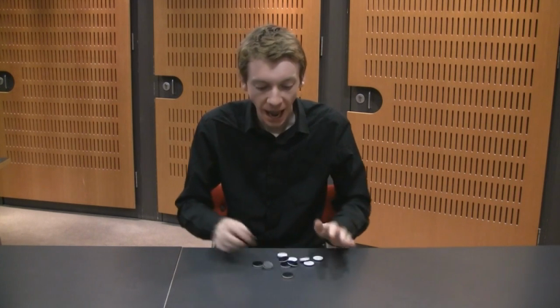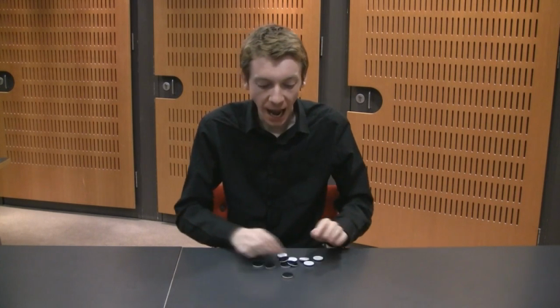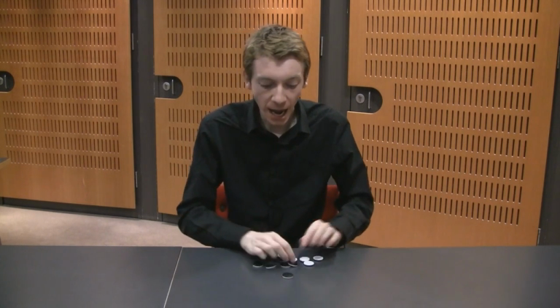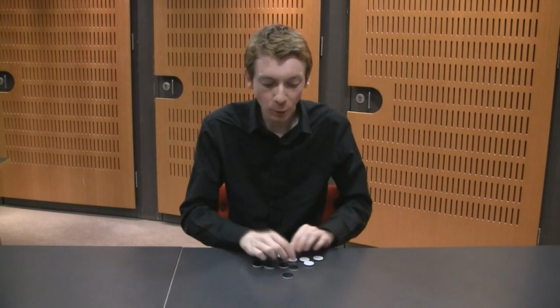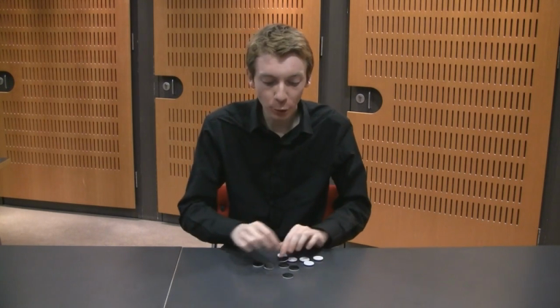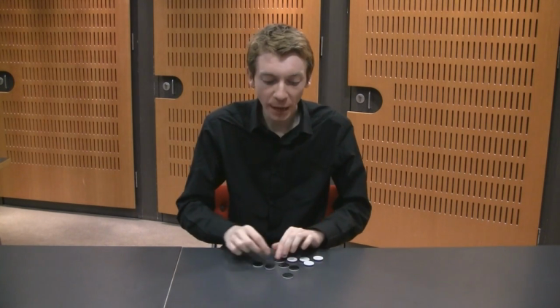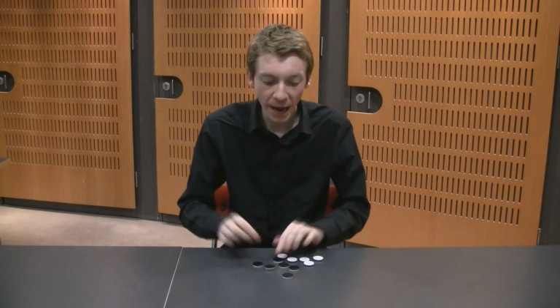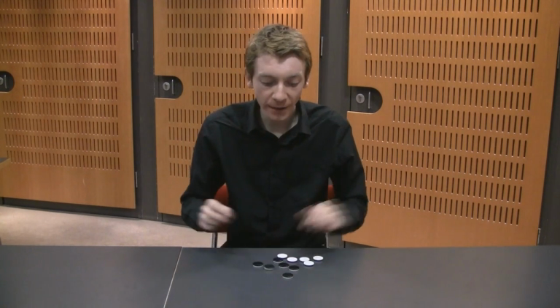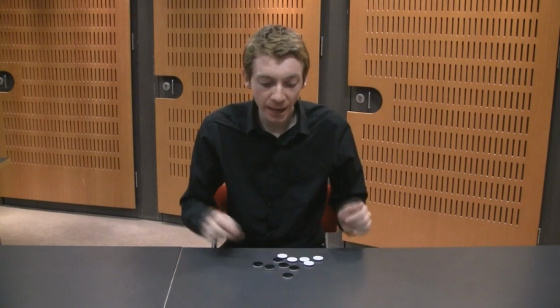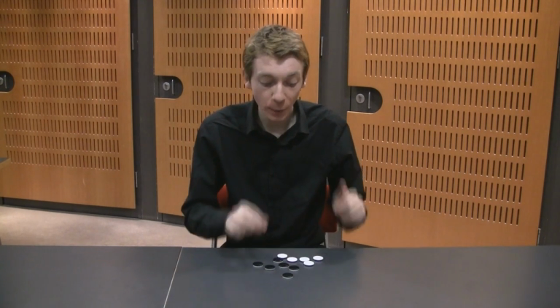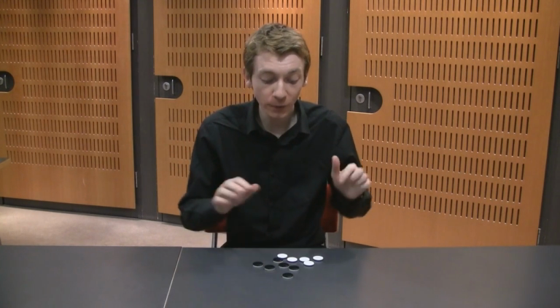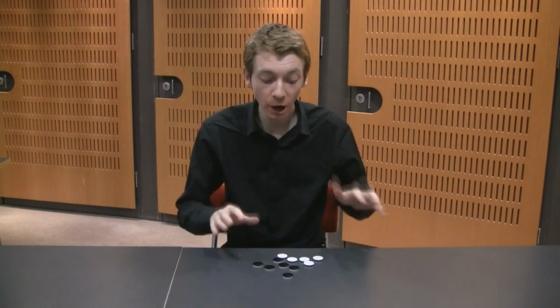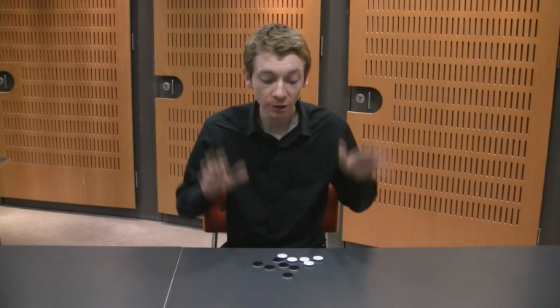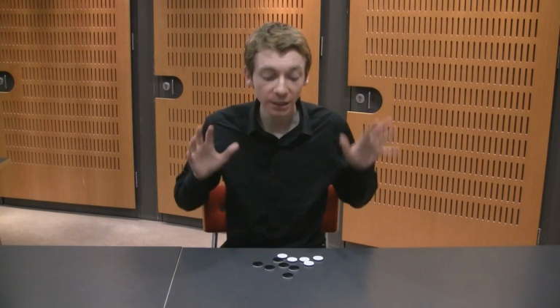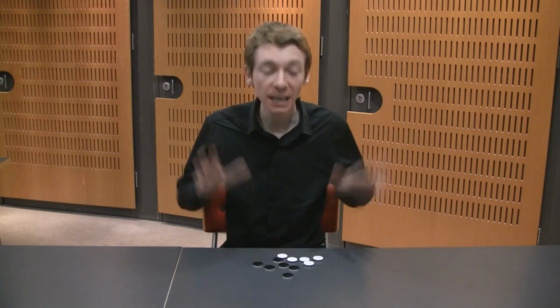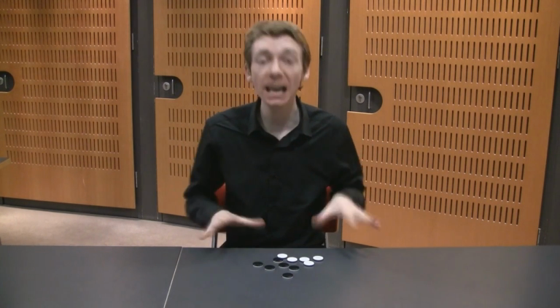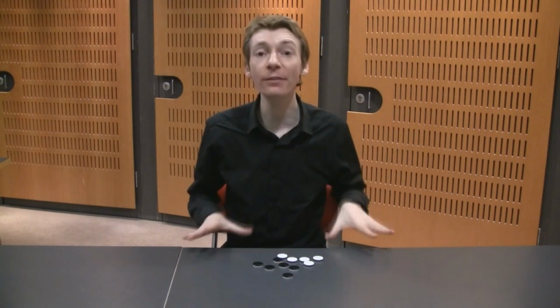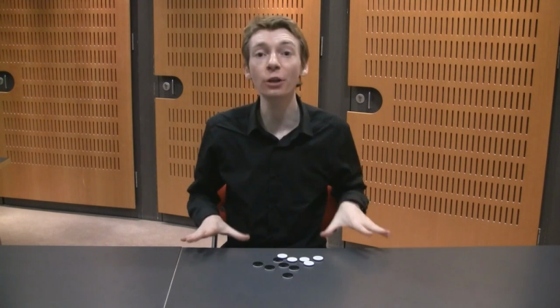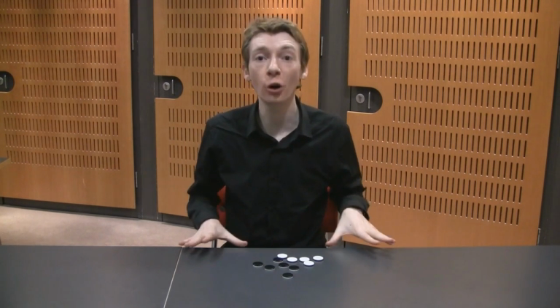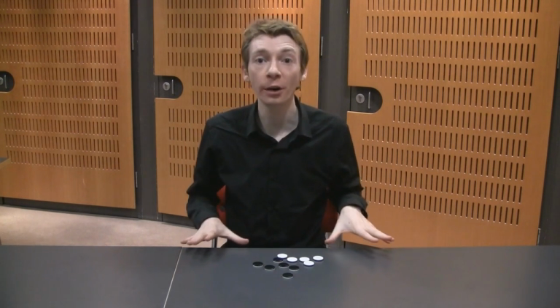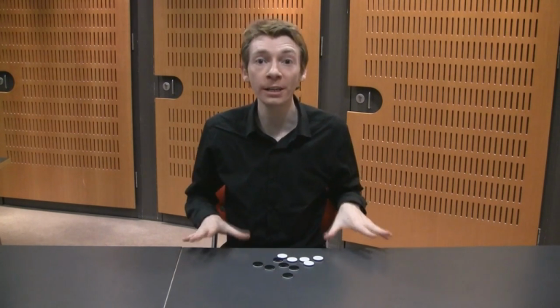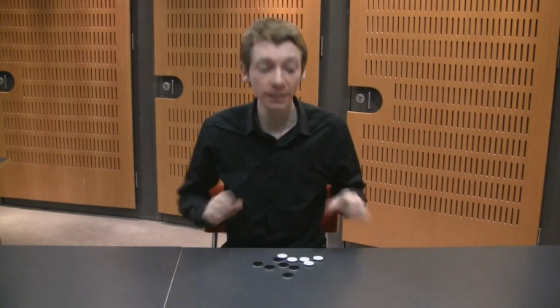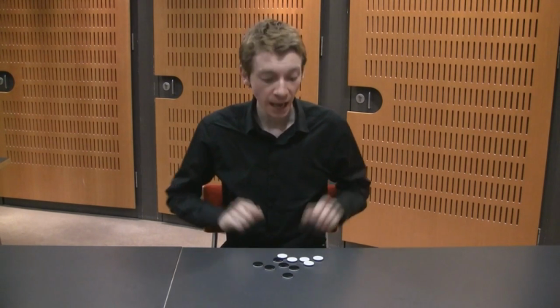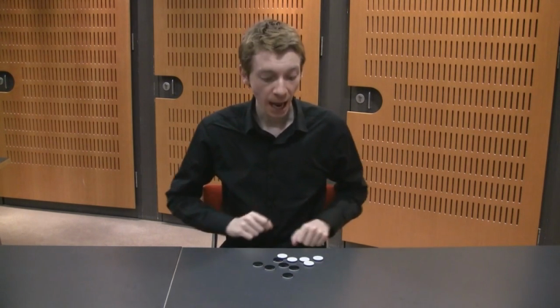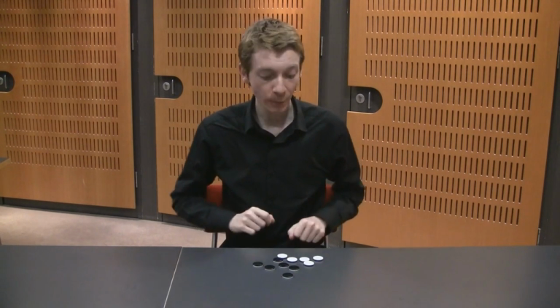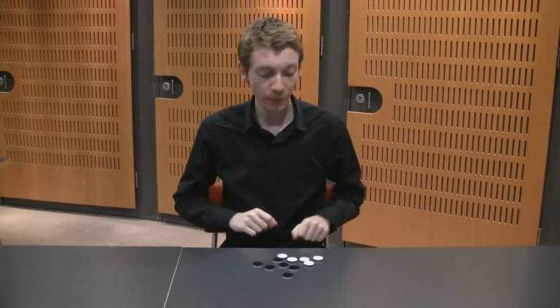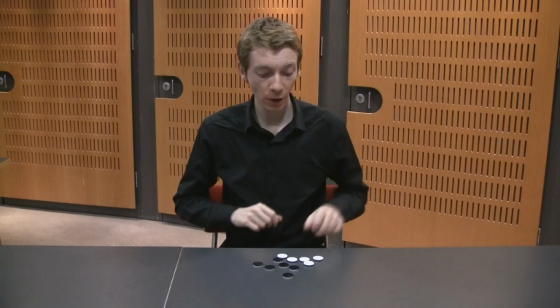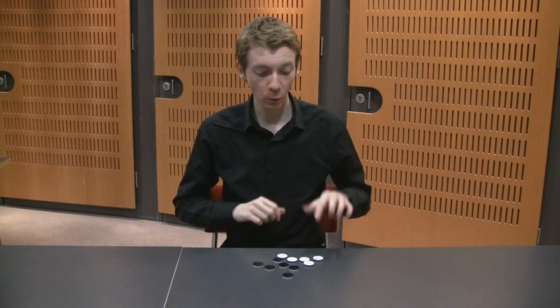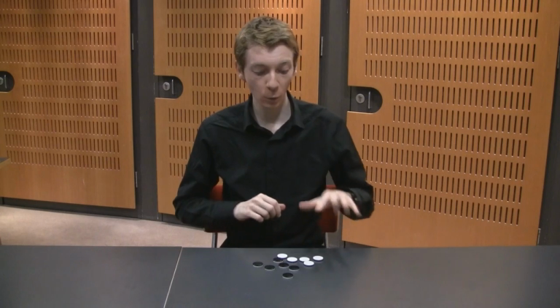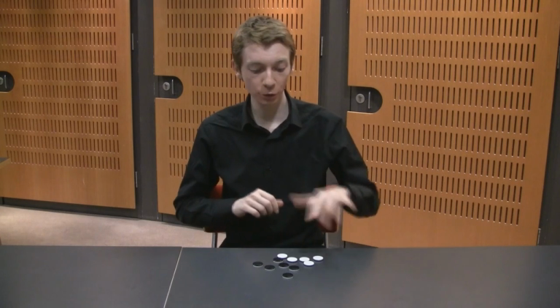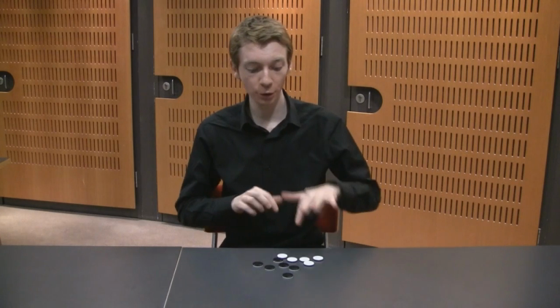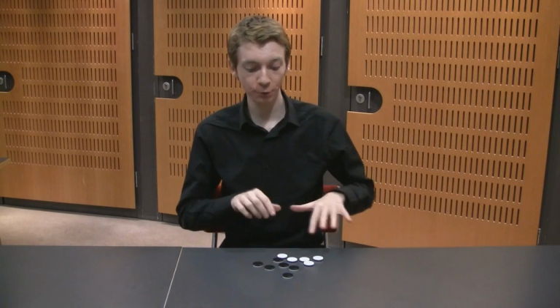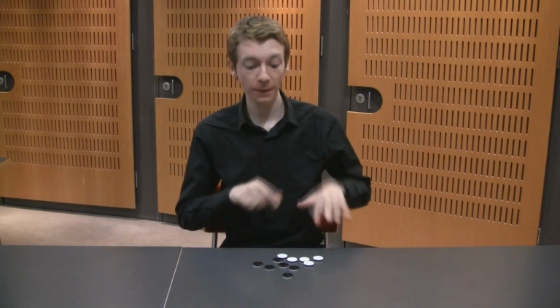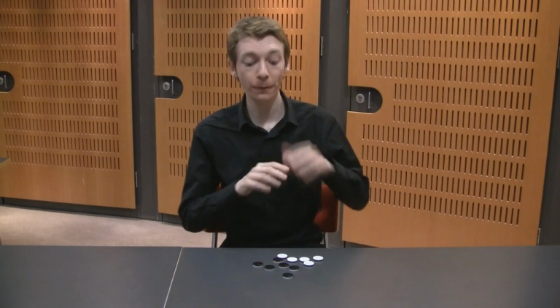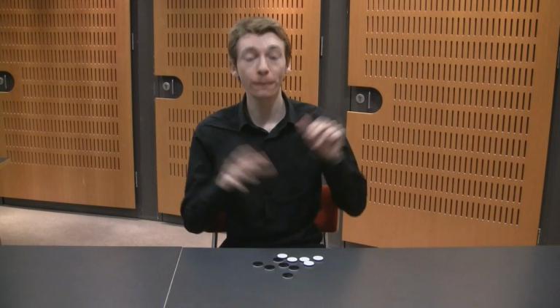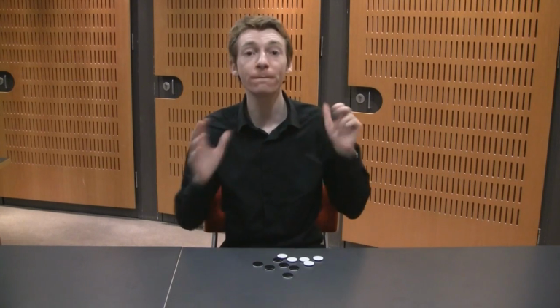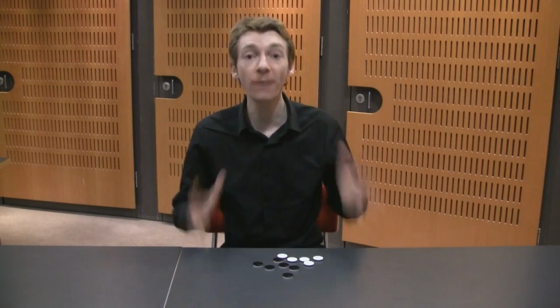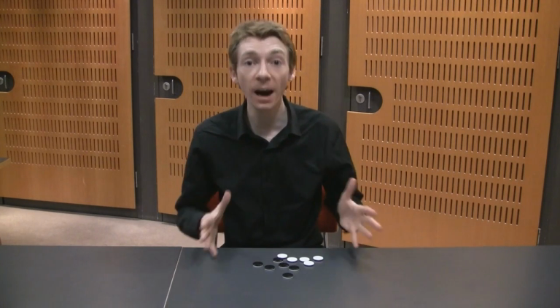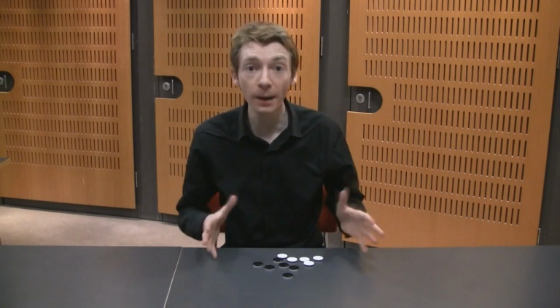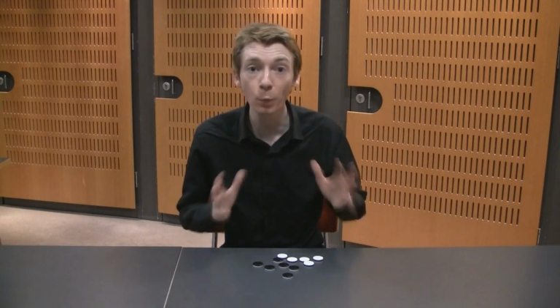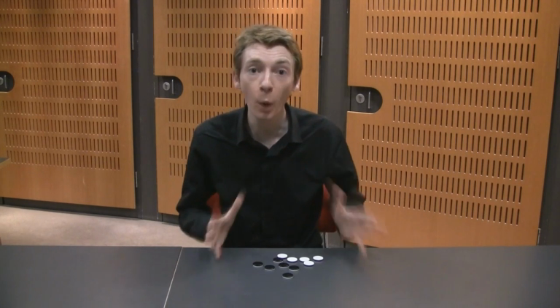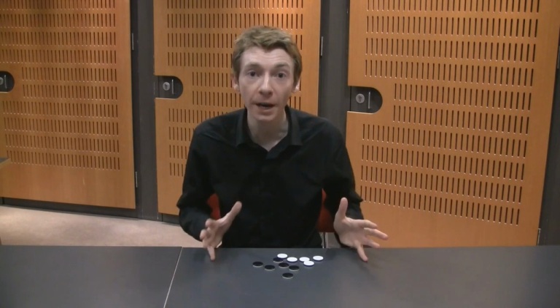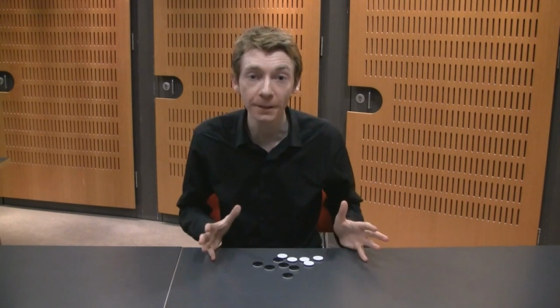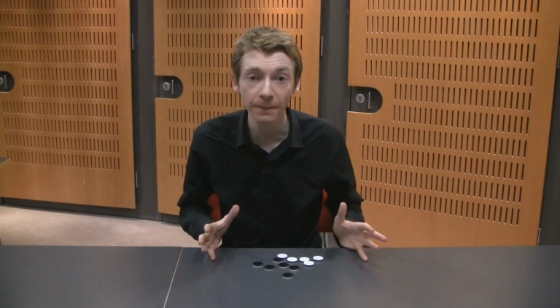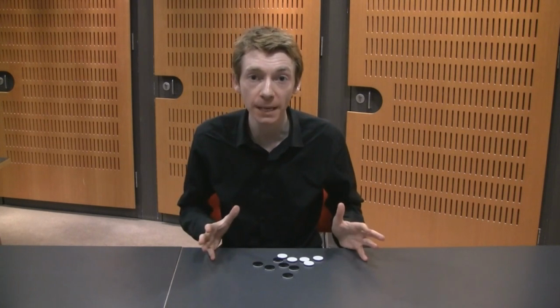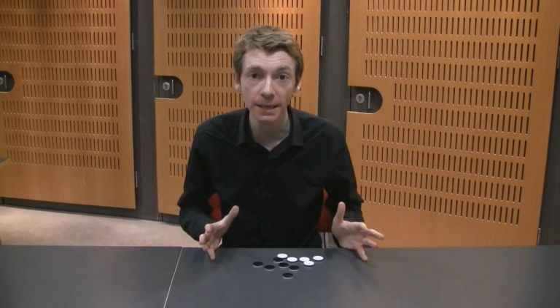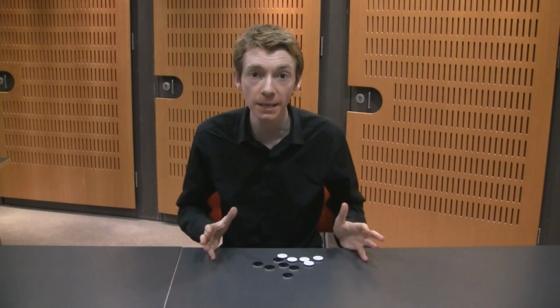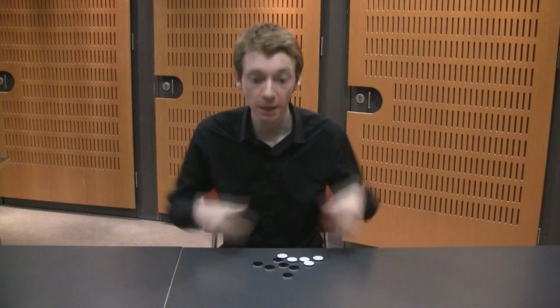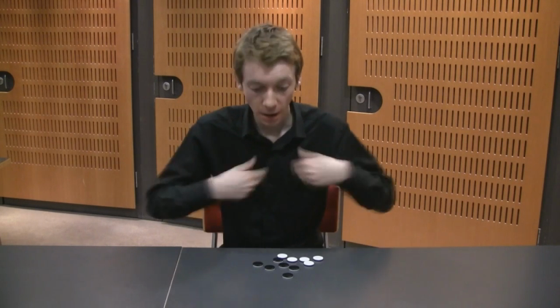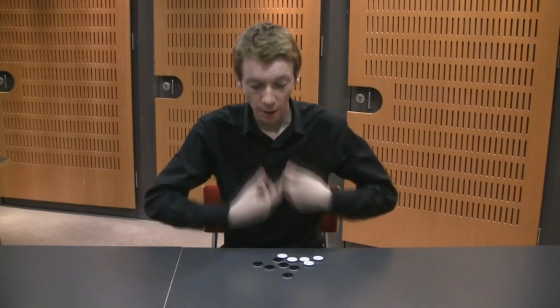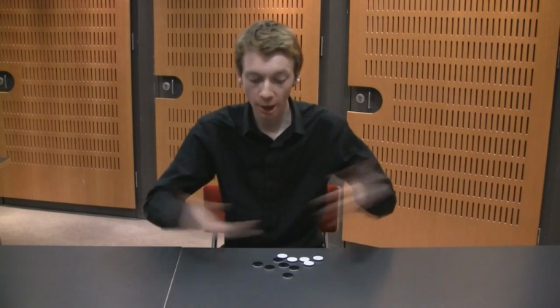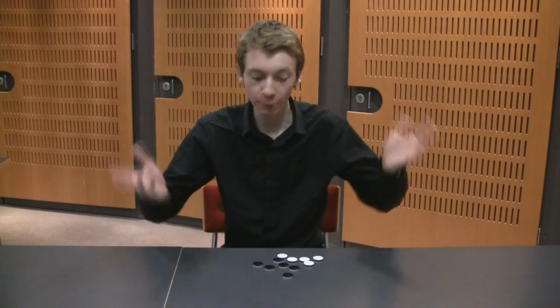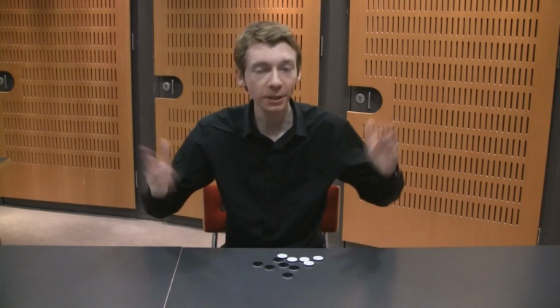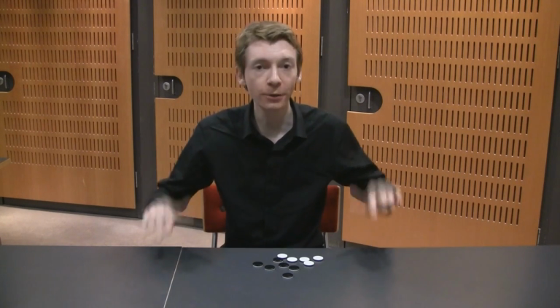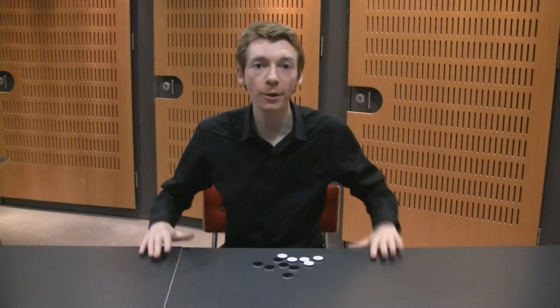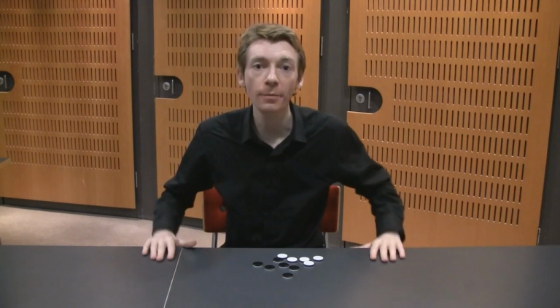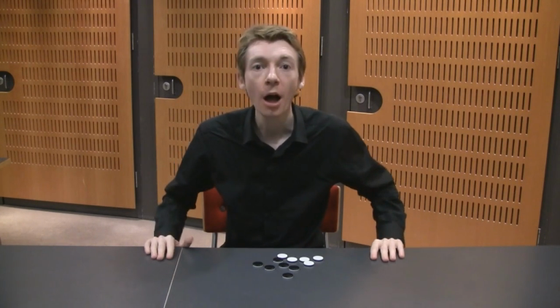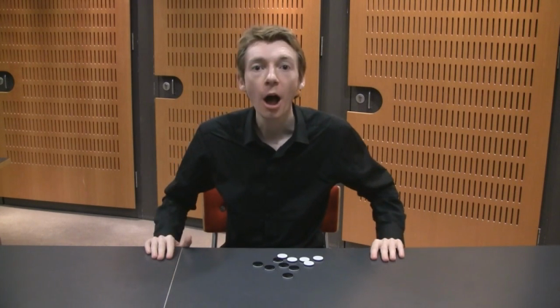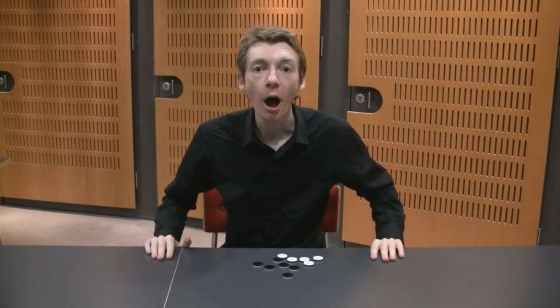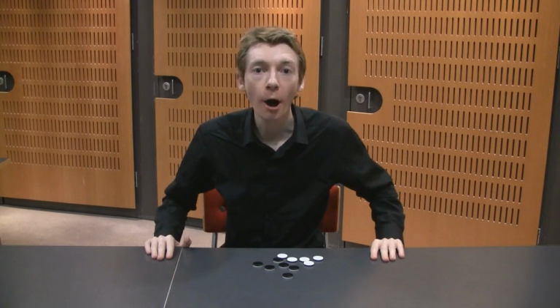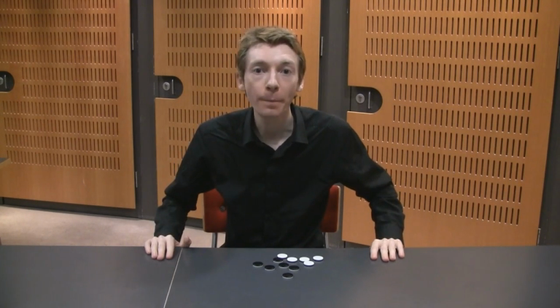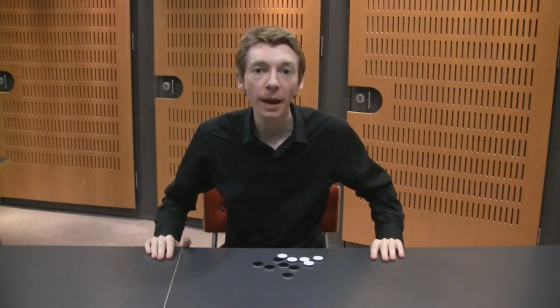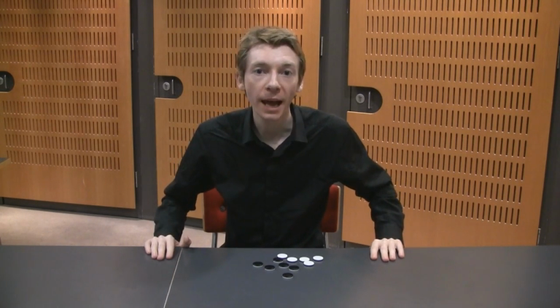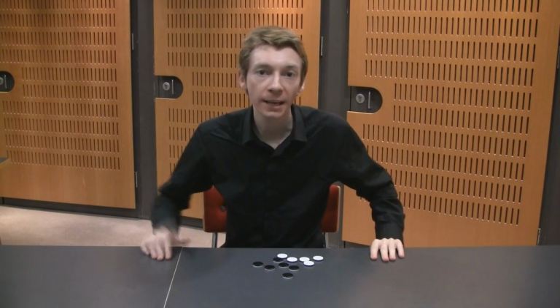And what do we have here? We've got 11 coins, and we've got 1, 2, 3, 4, 5 white faces — the rest of them are black.